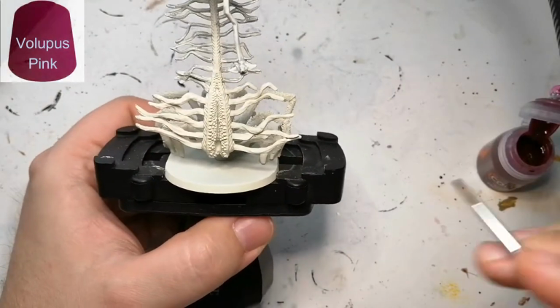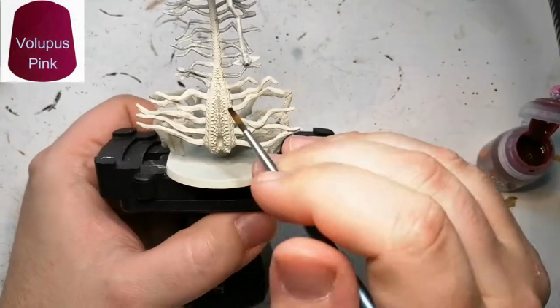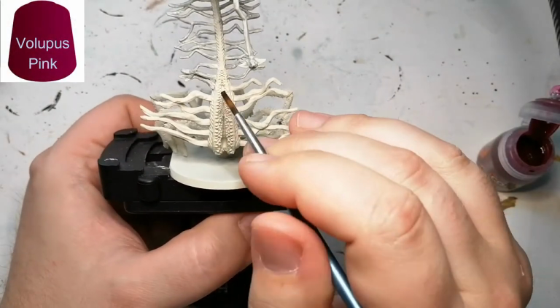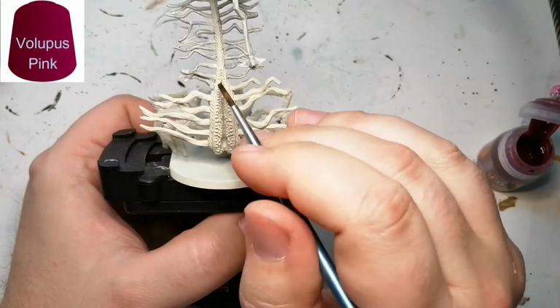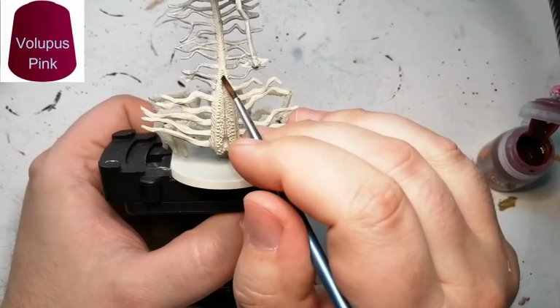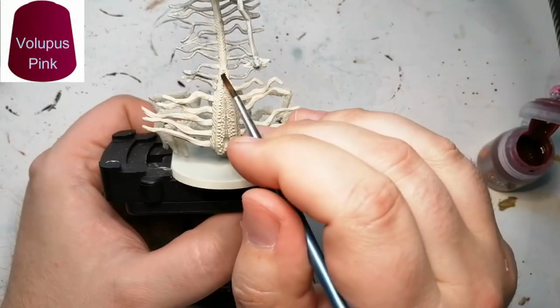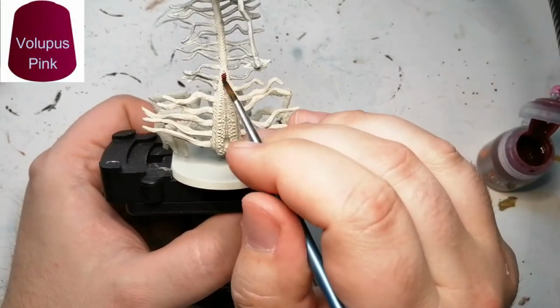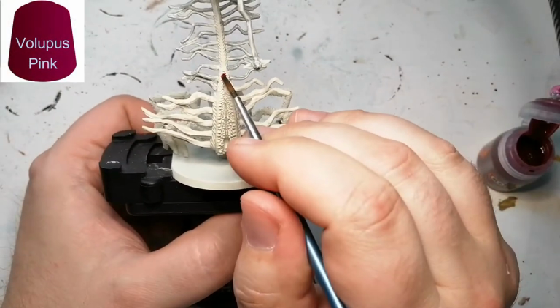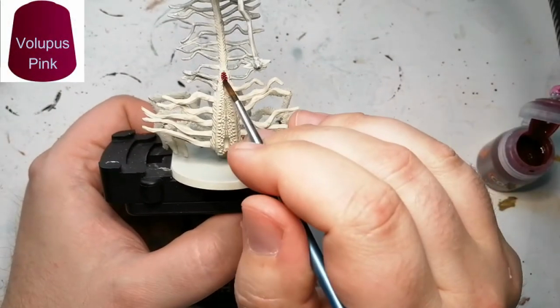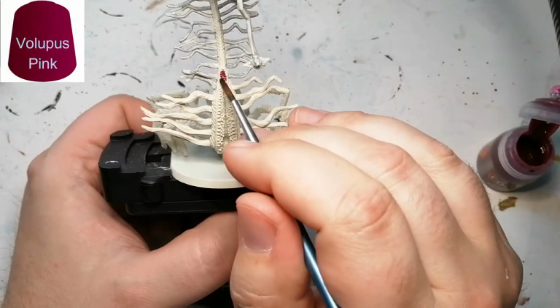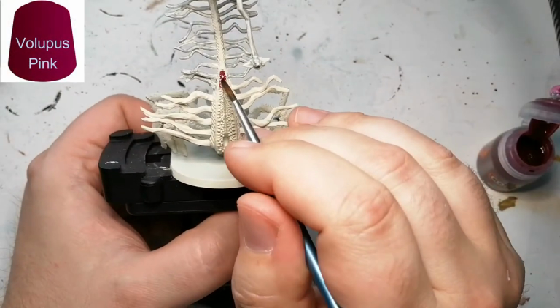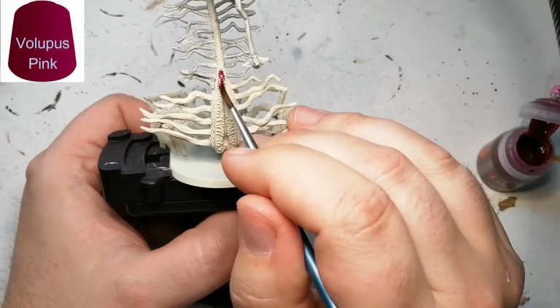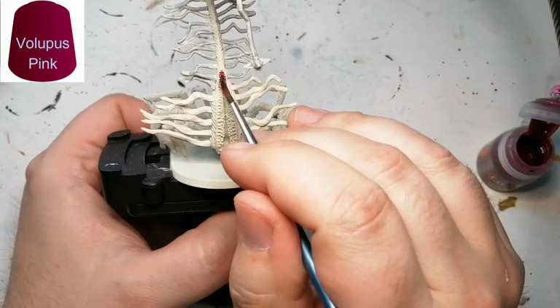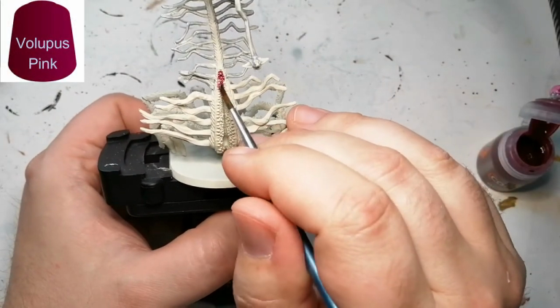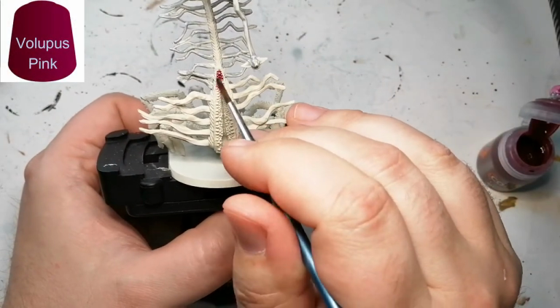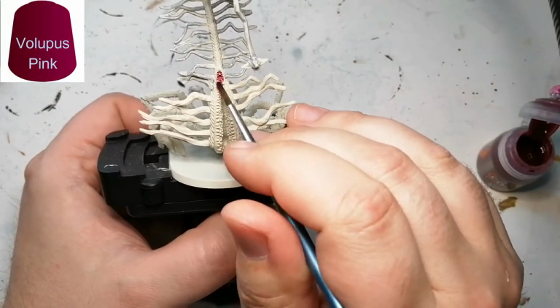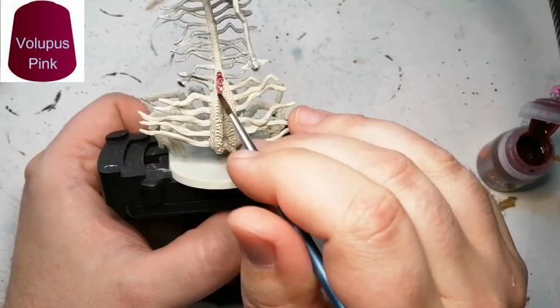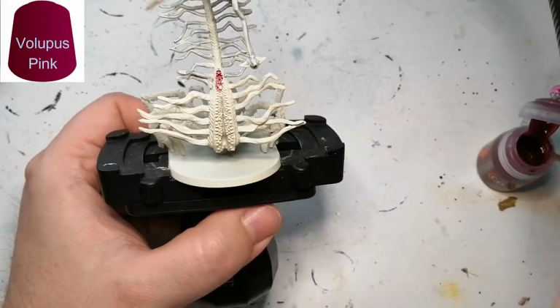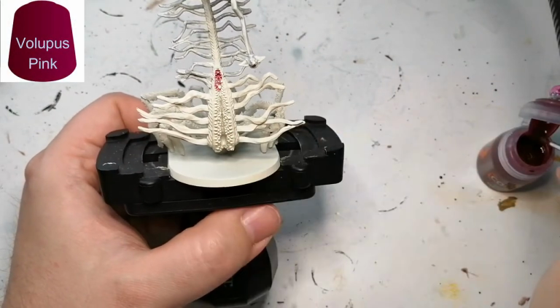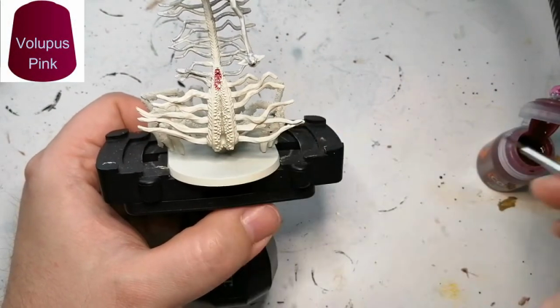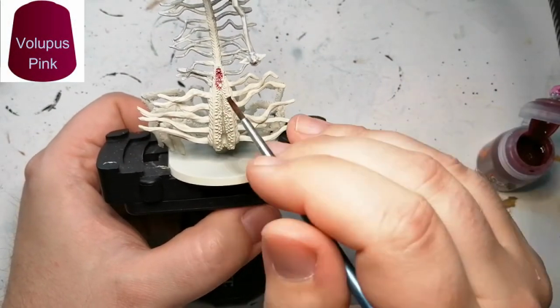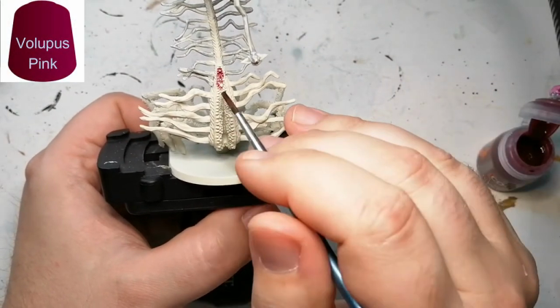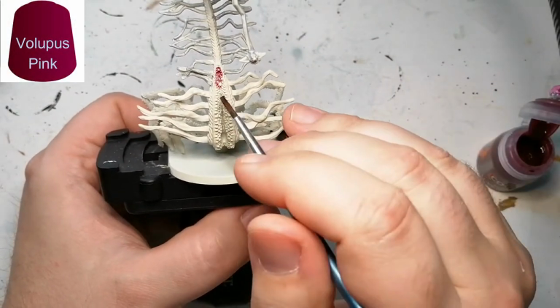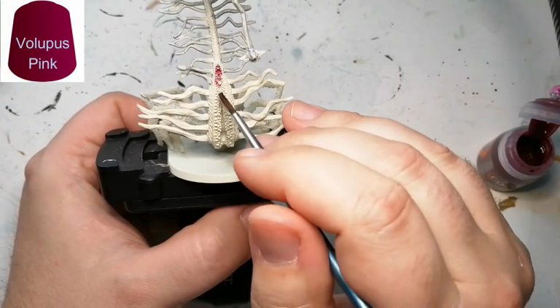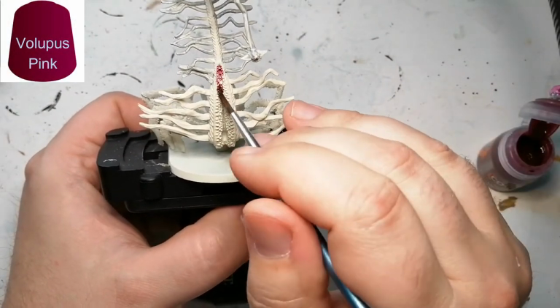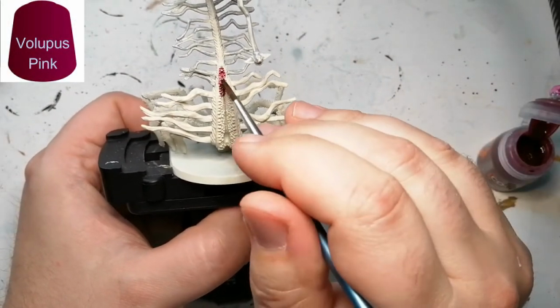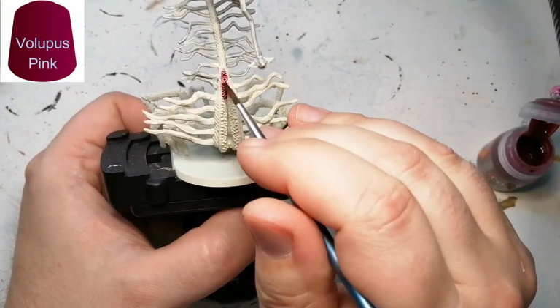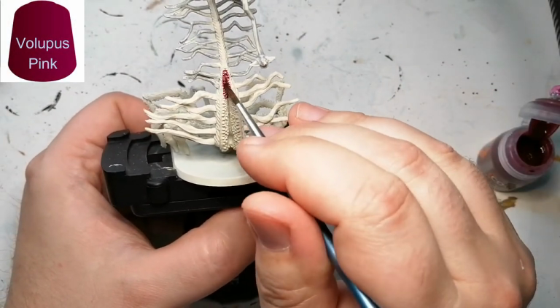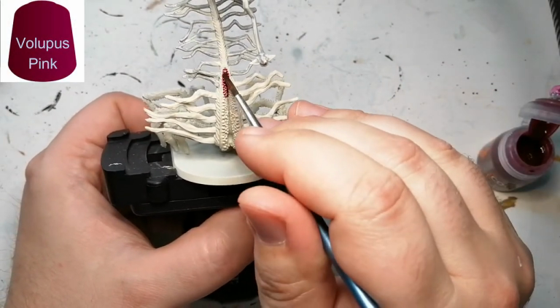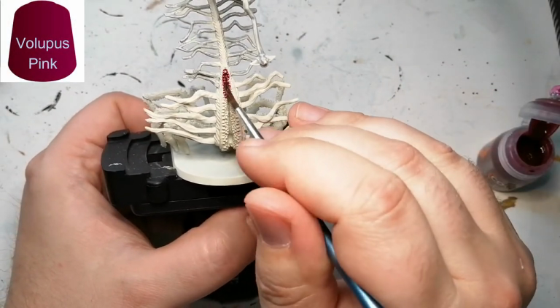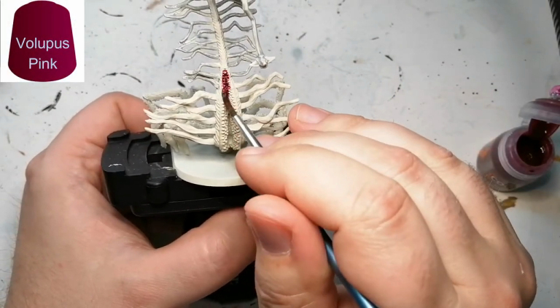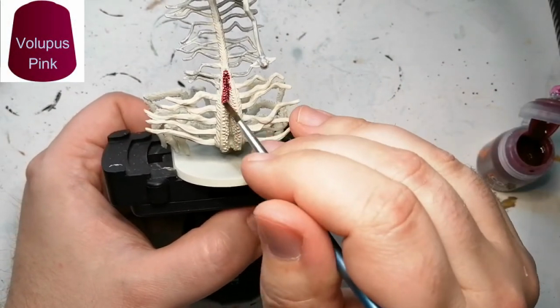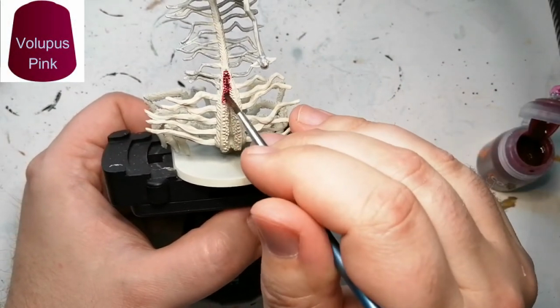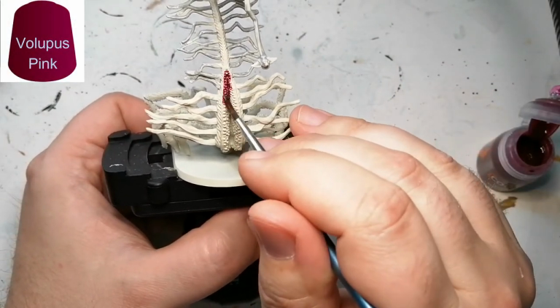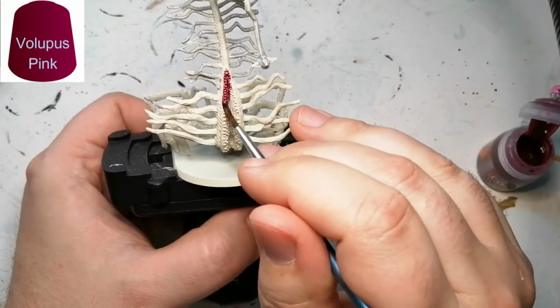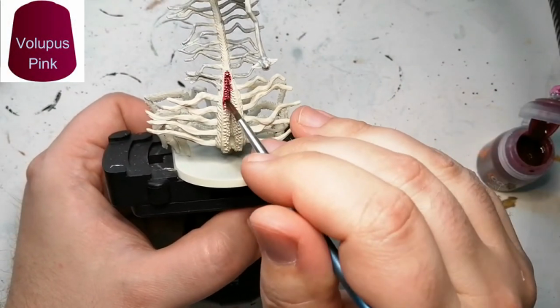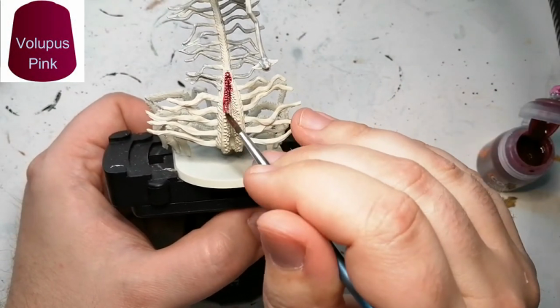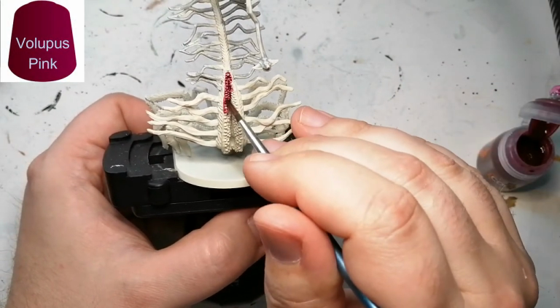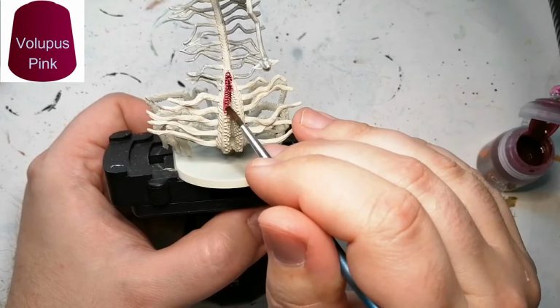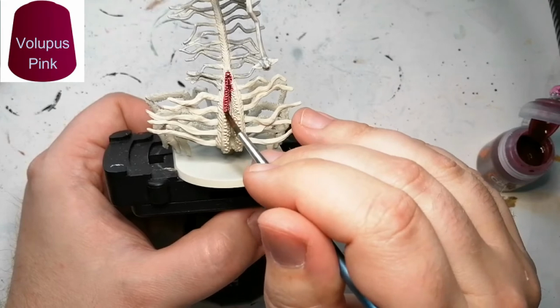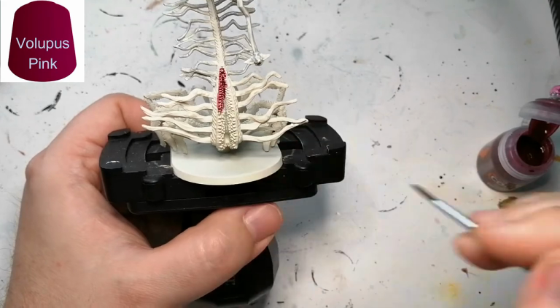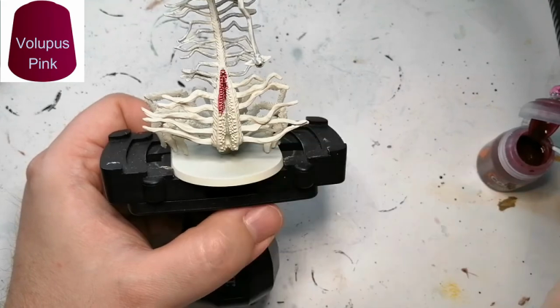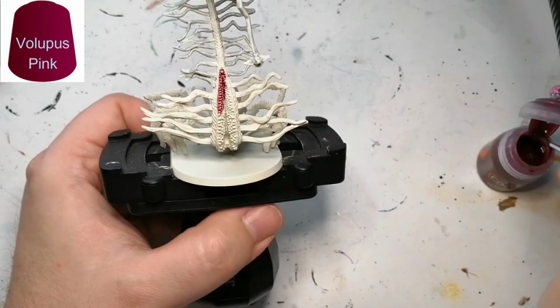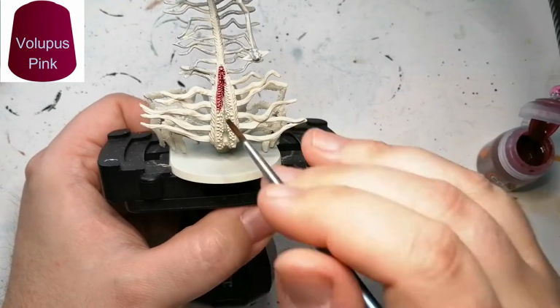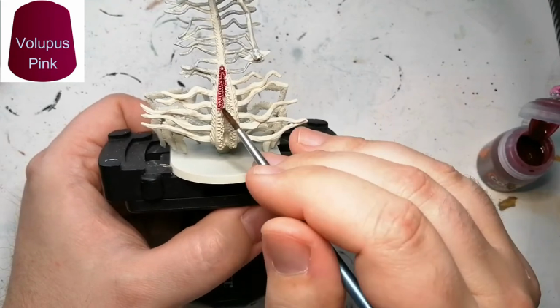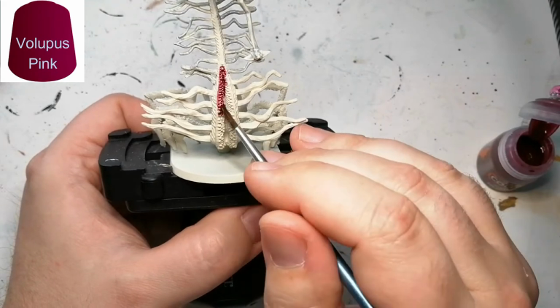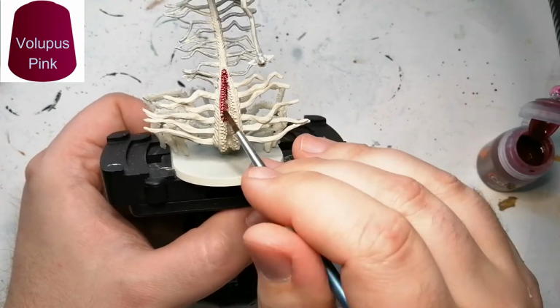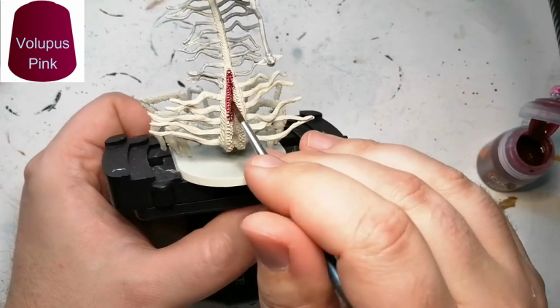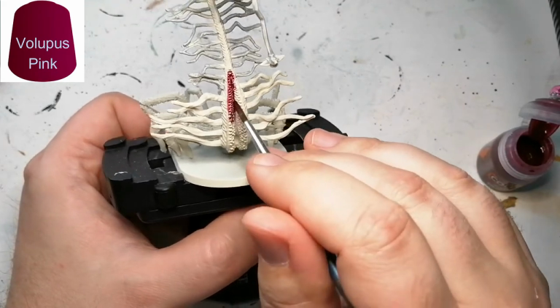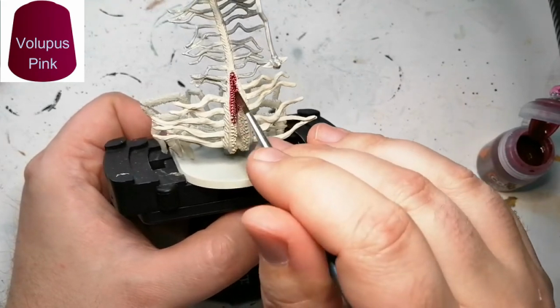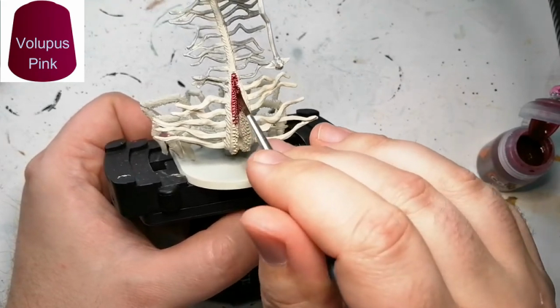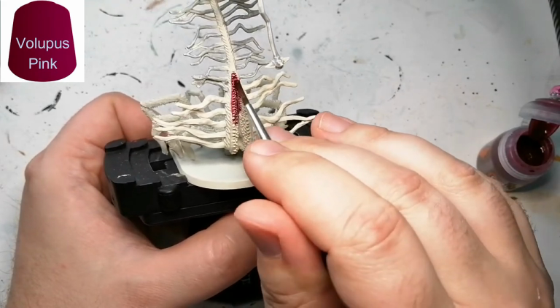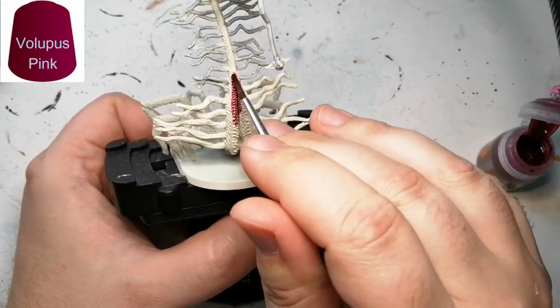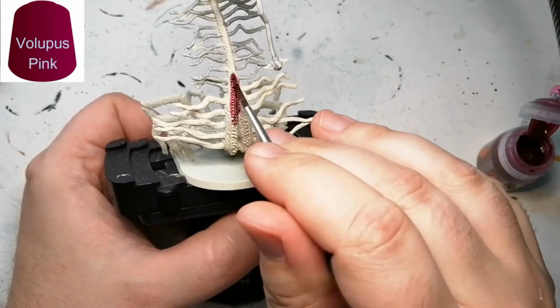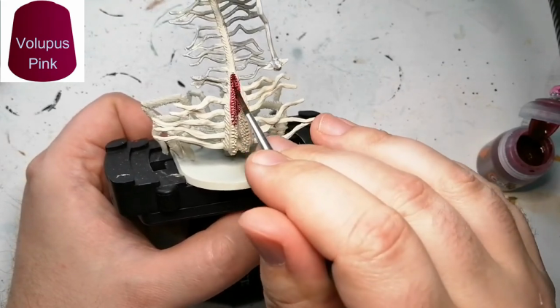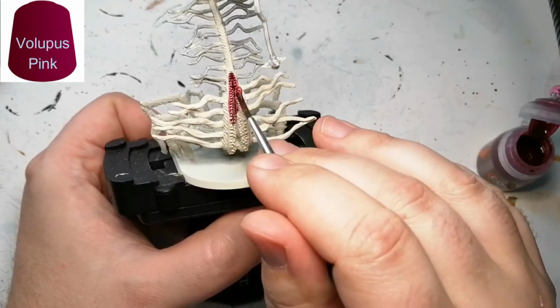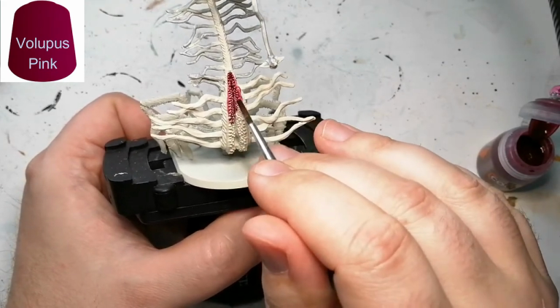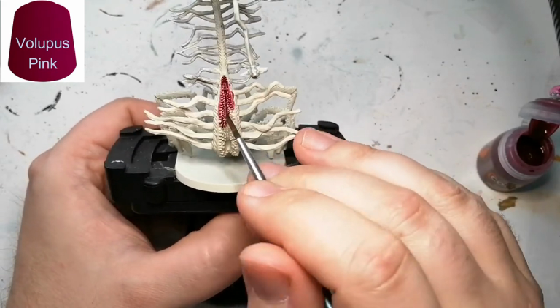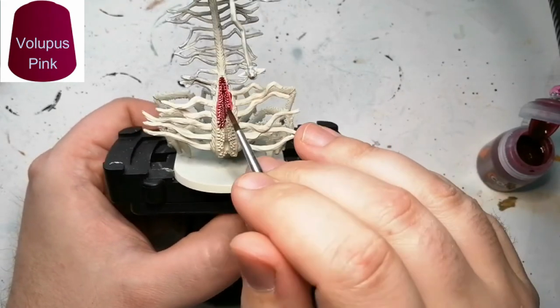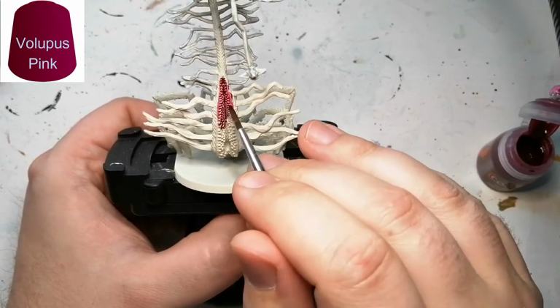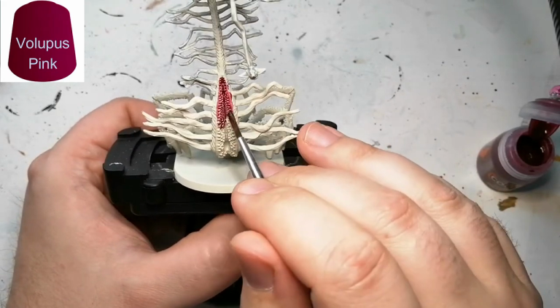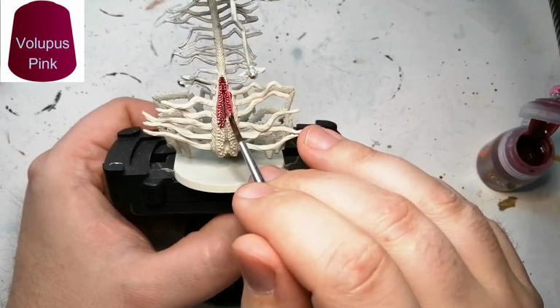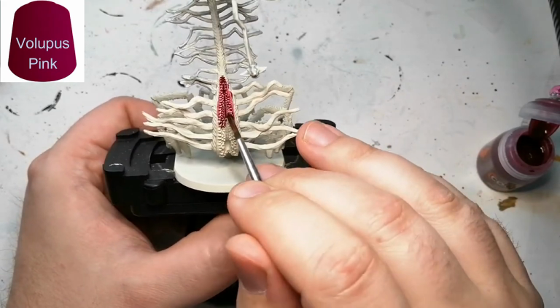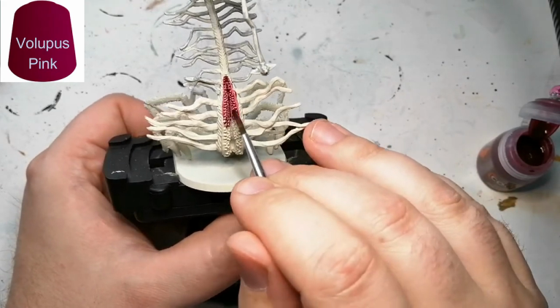We're going to use Volopis Pink for the mouth area on the front. I'm getting all the teeth and all that, but we will come back and fix that after.